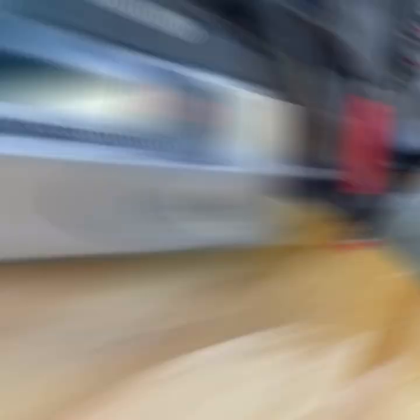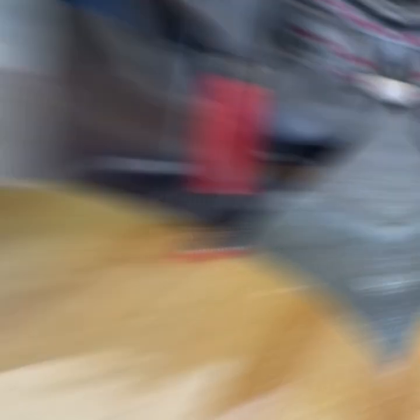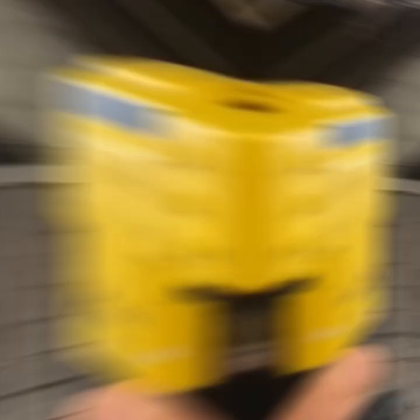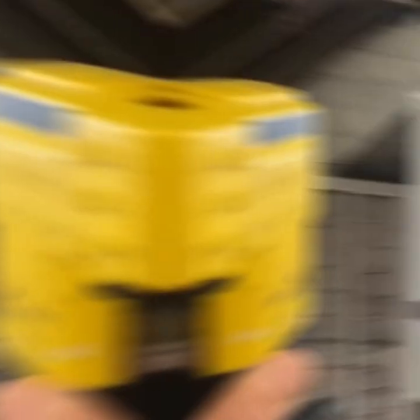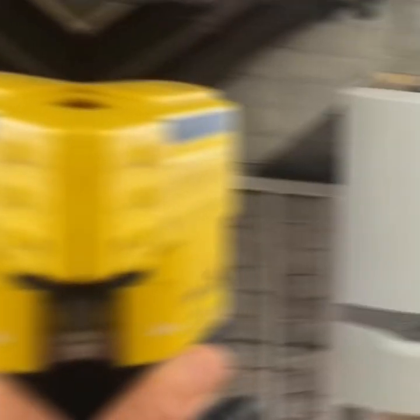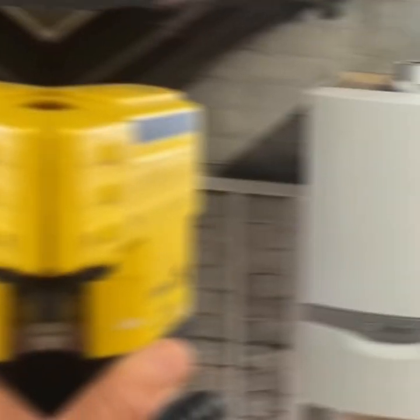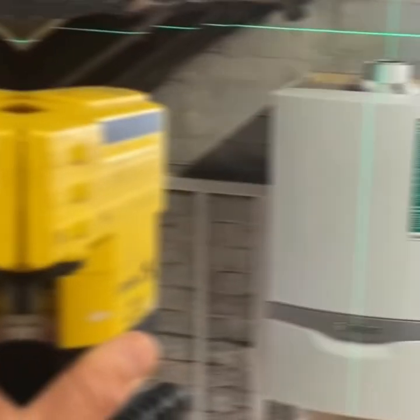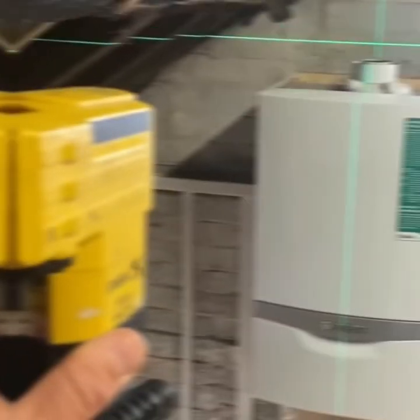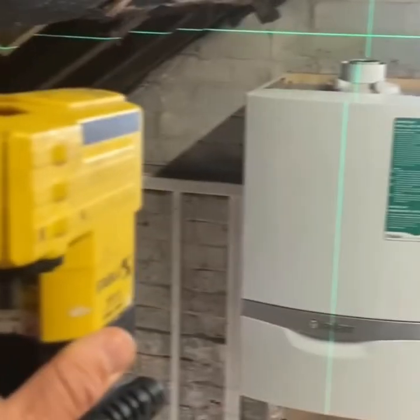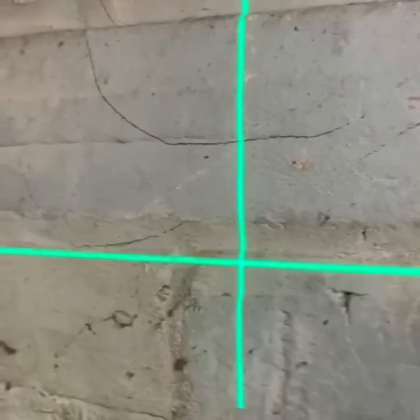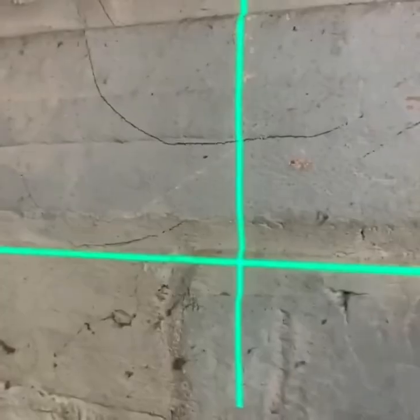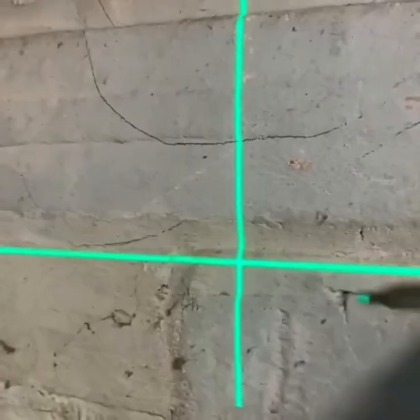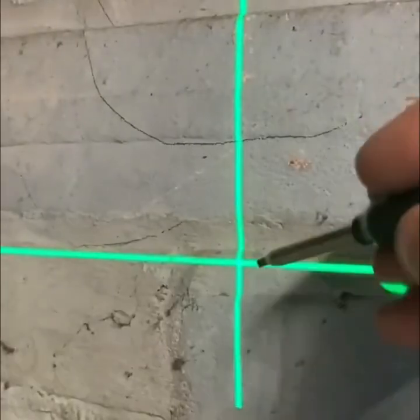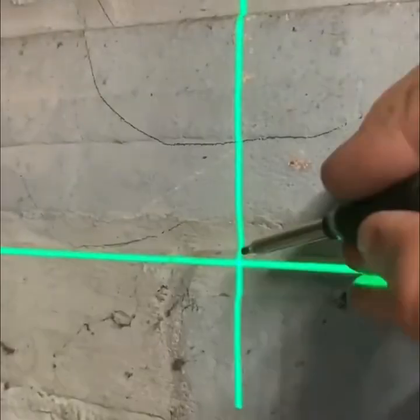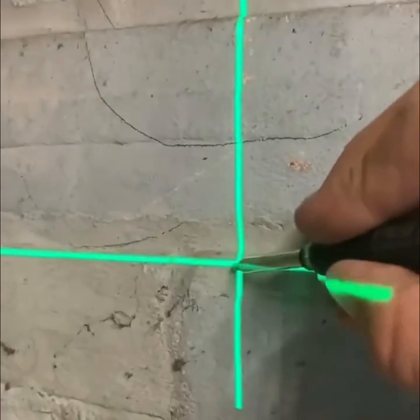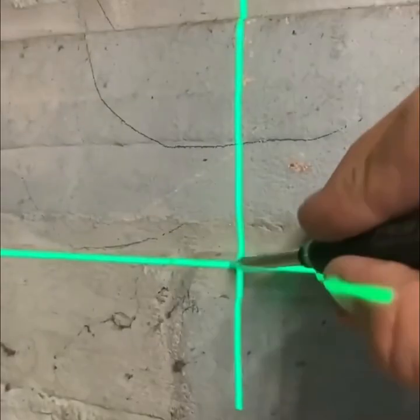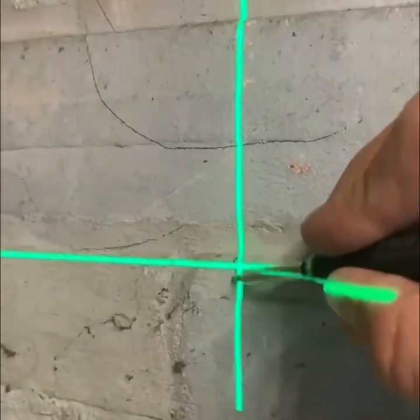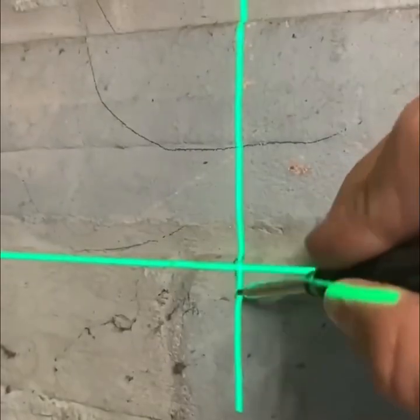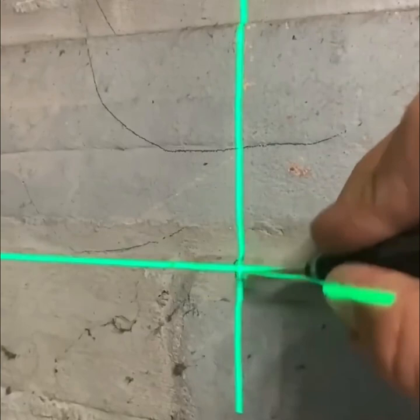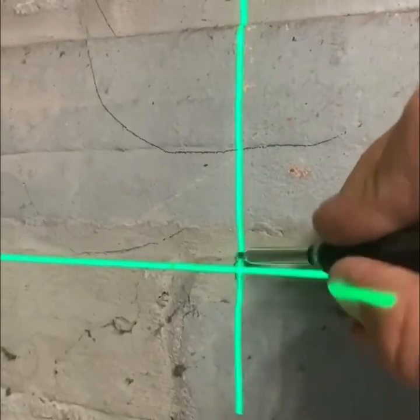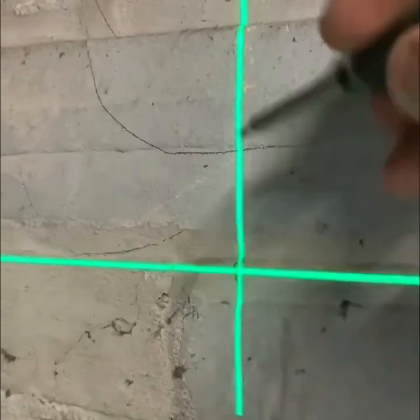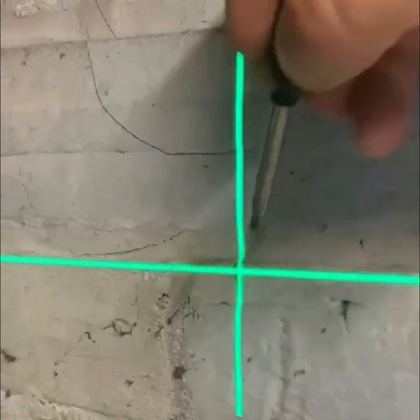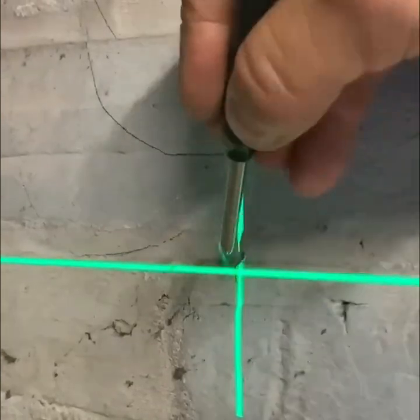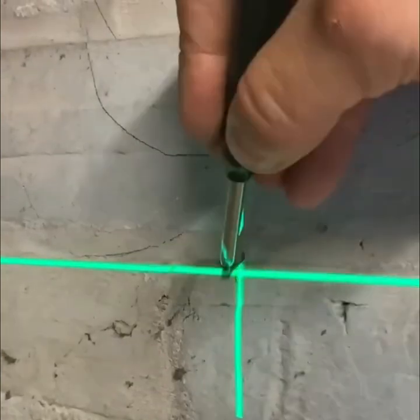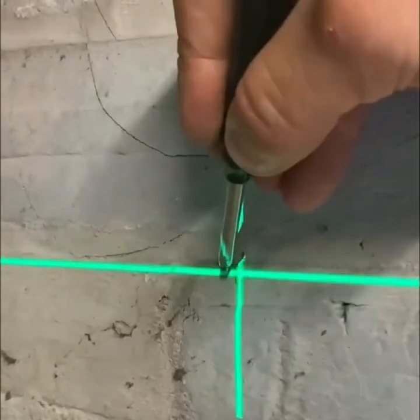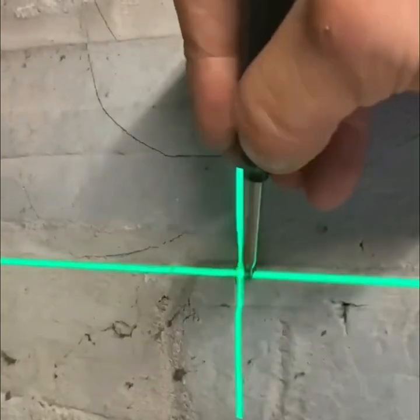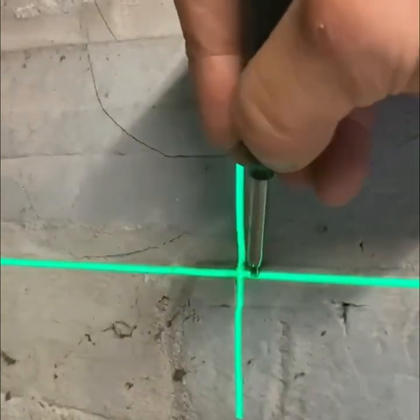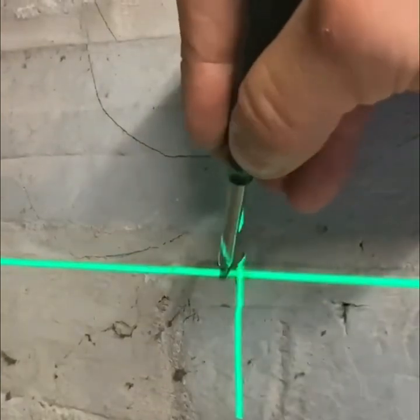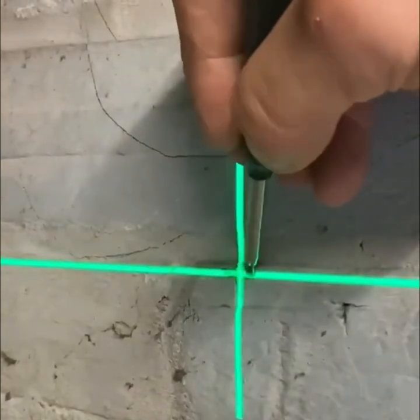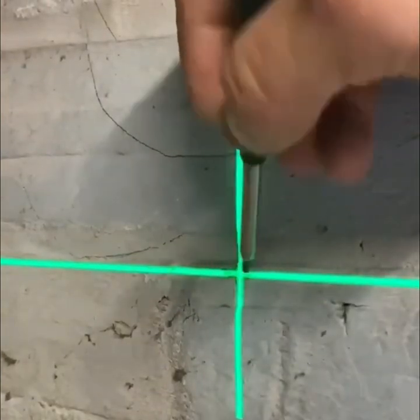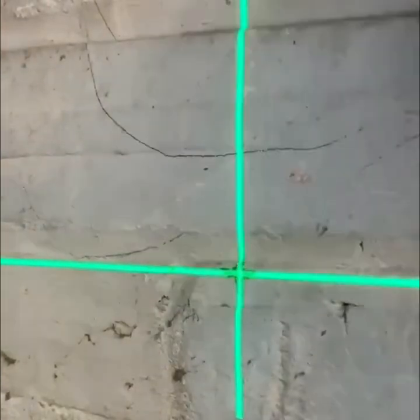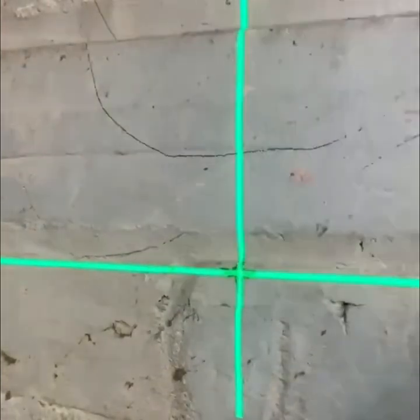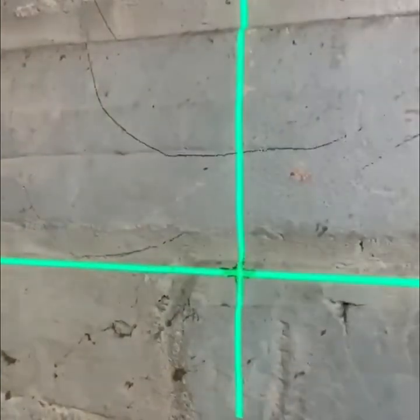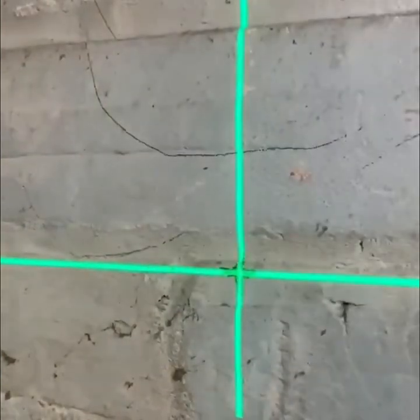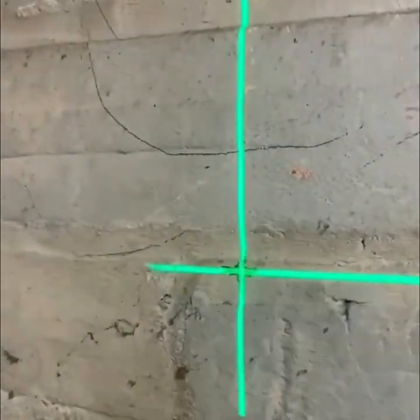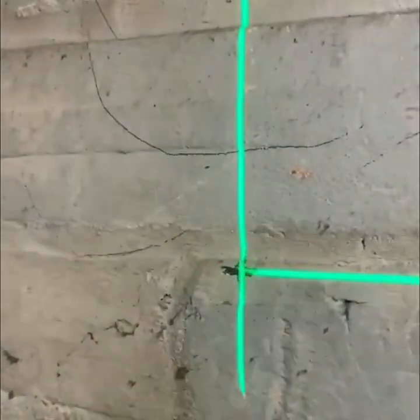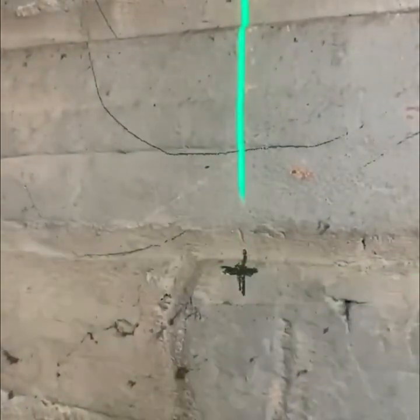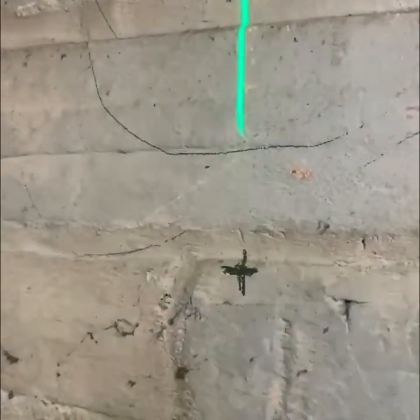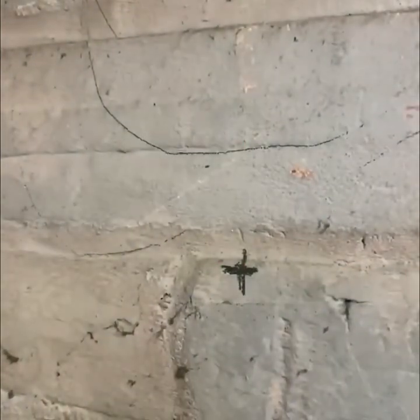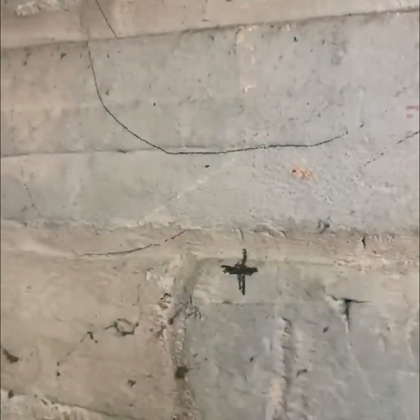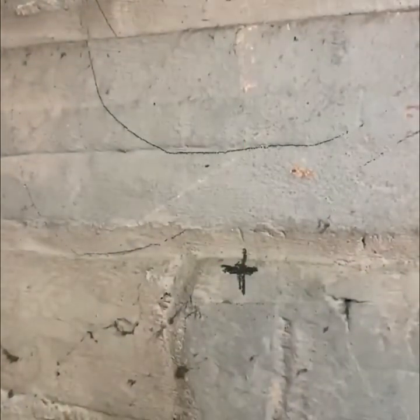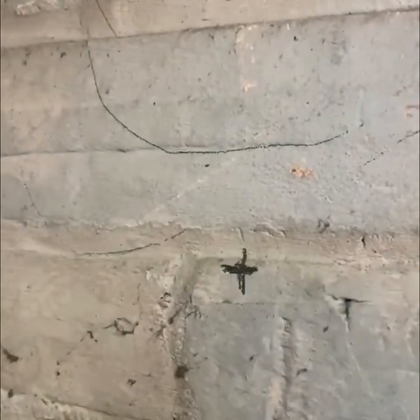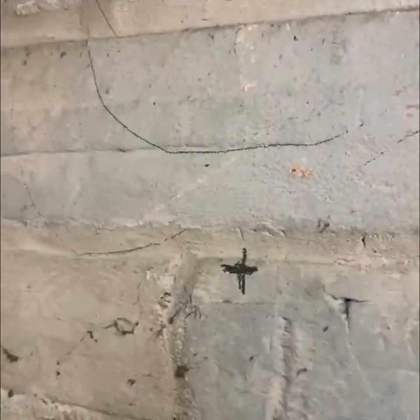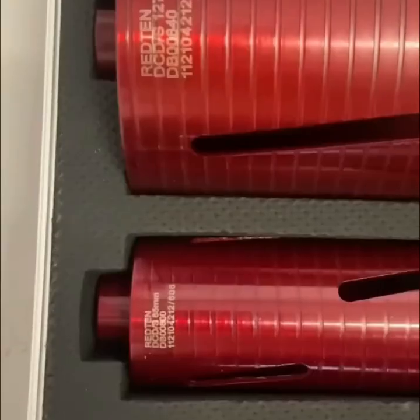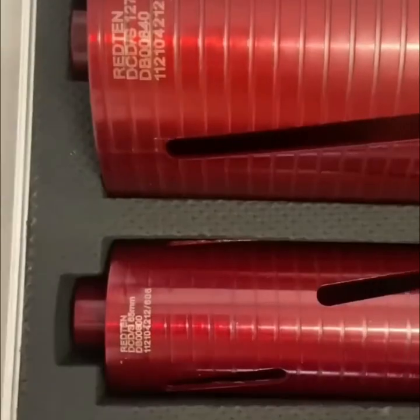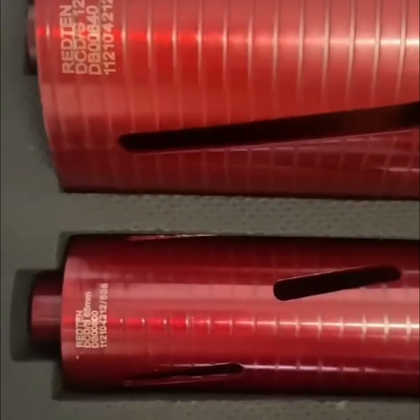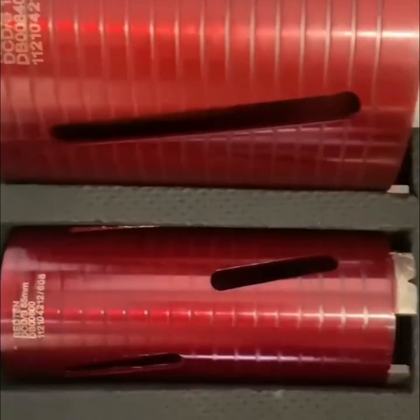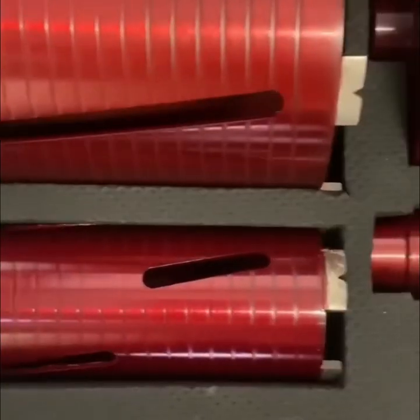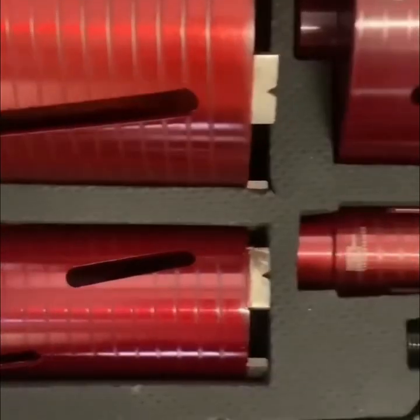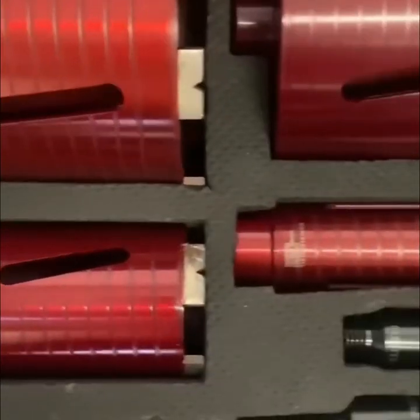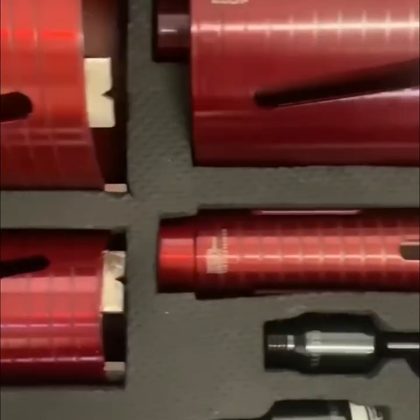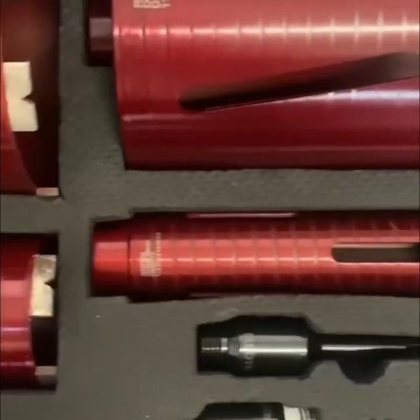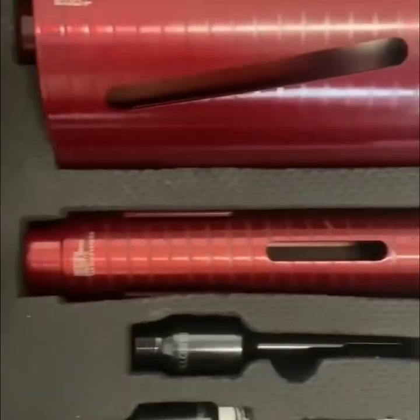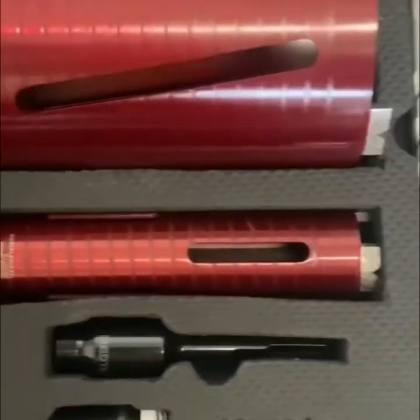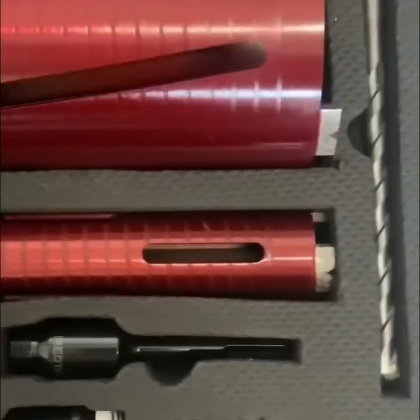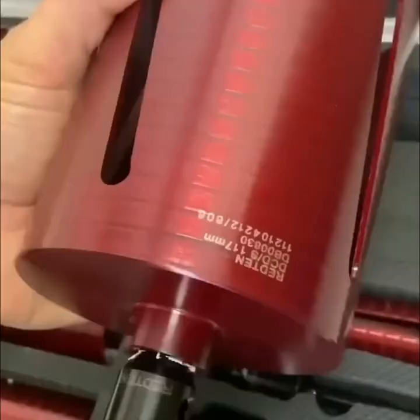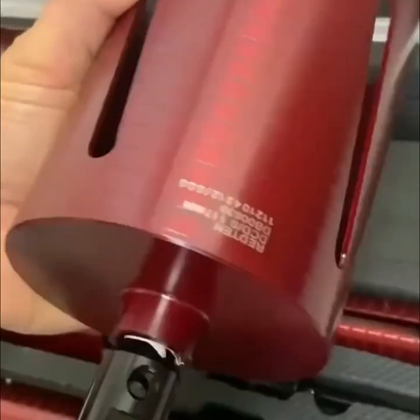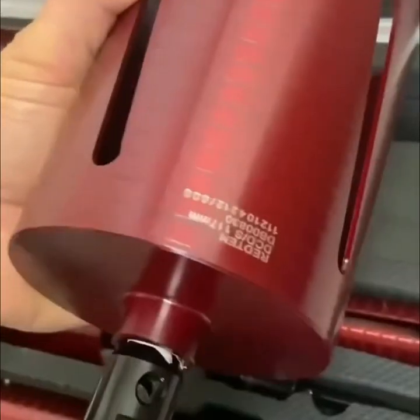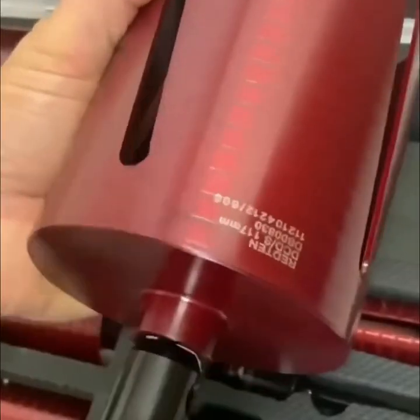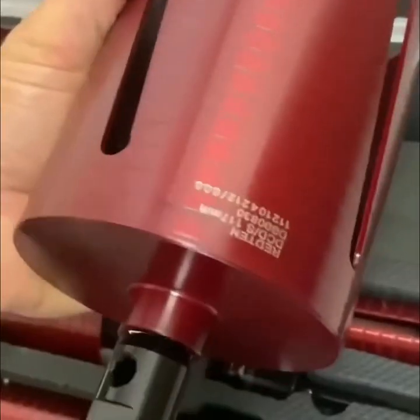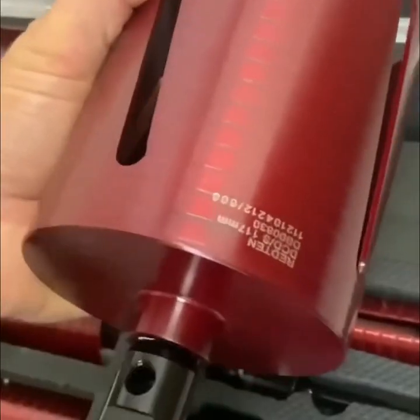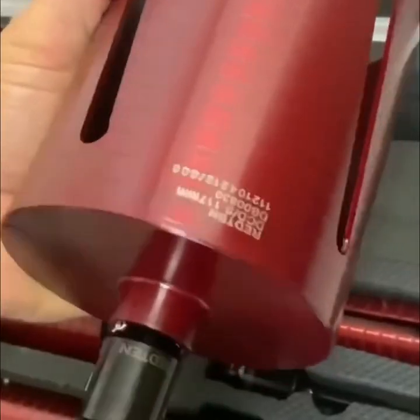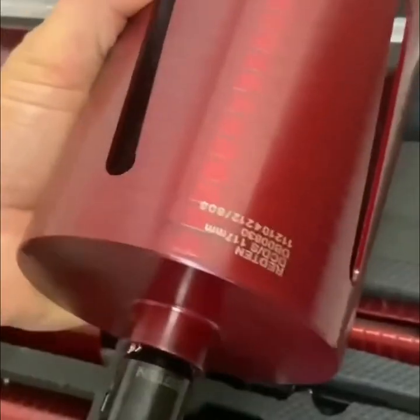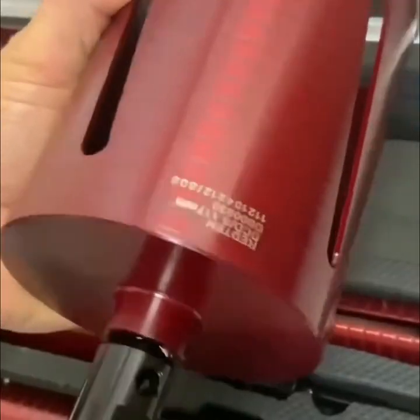Dust is the worst part of drilling, so any tool that helps control it makes your job more comfortable.